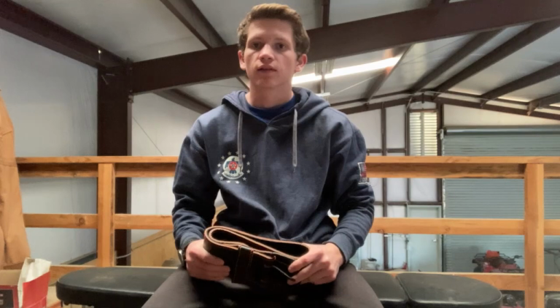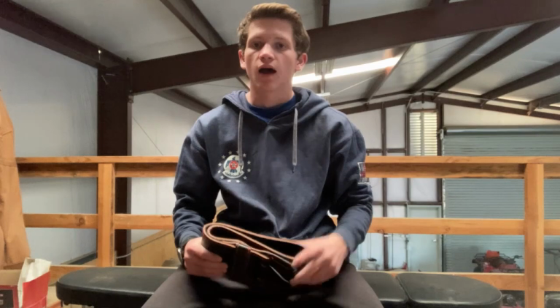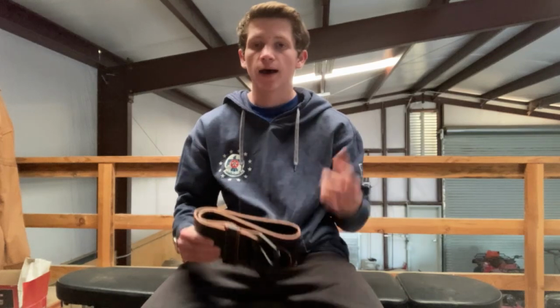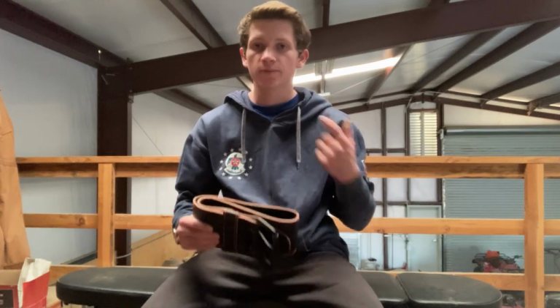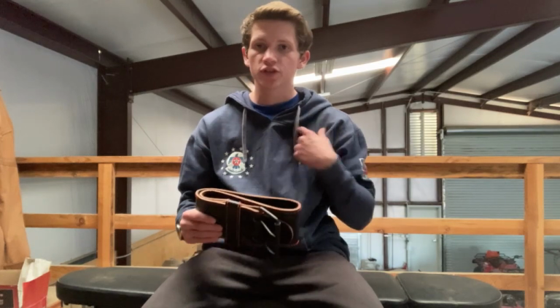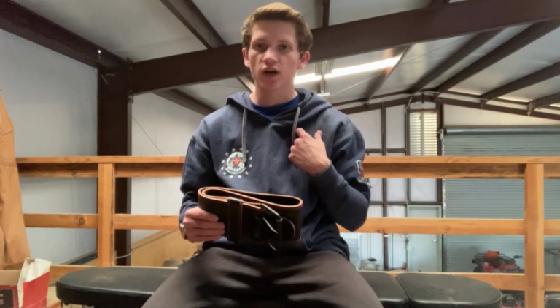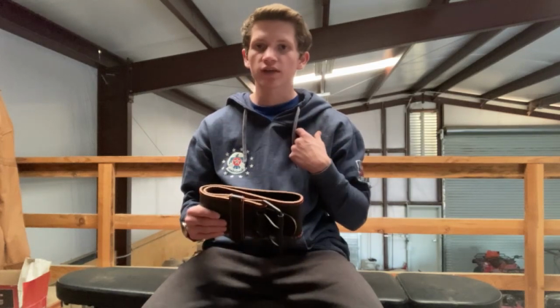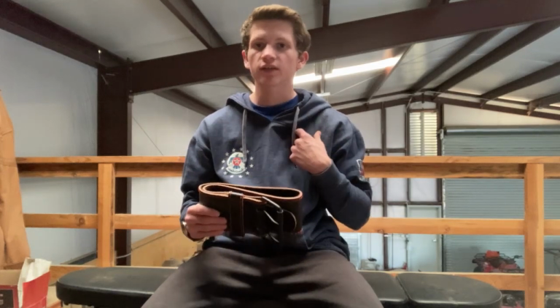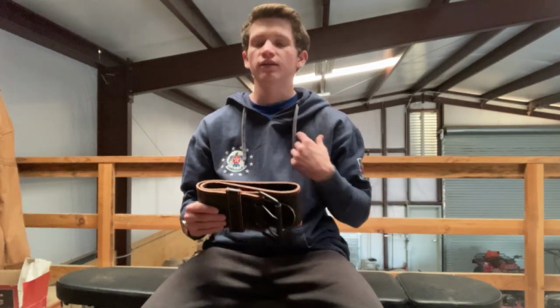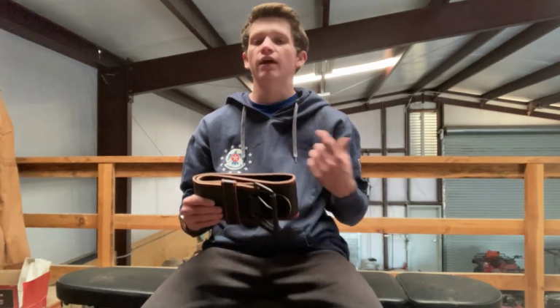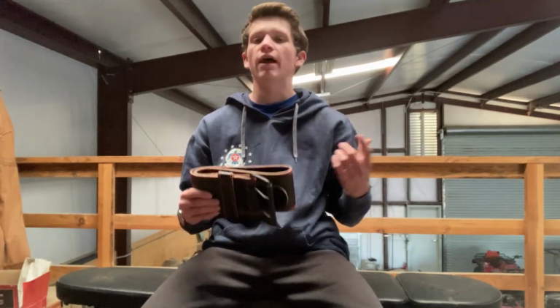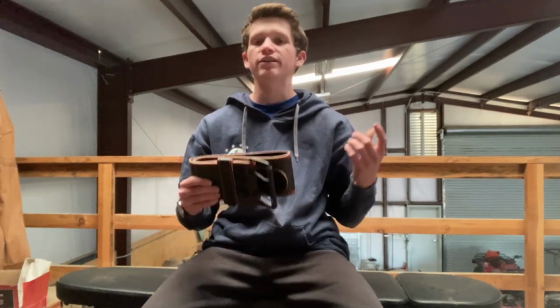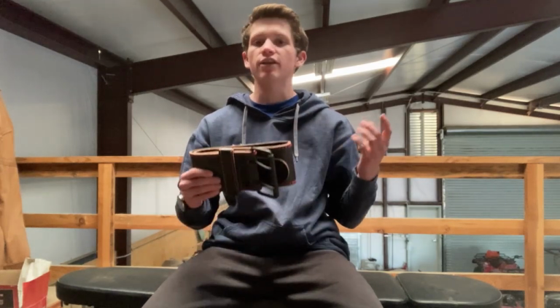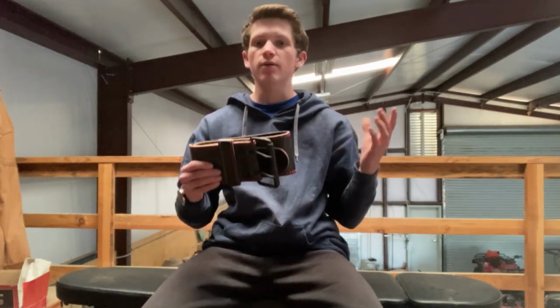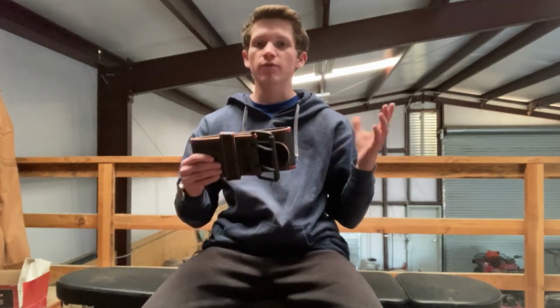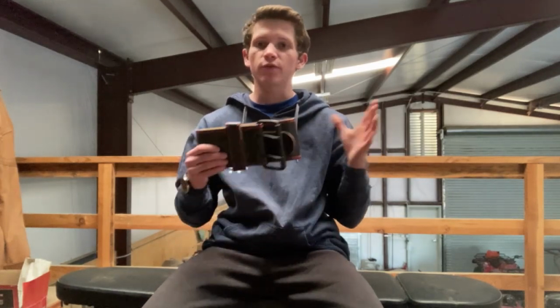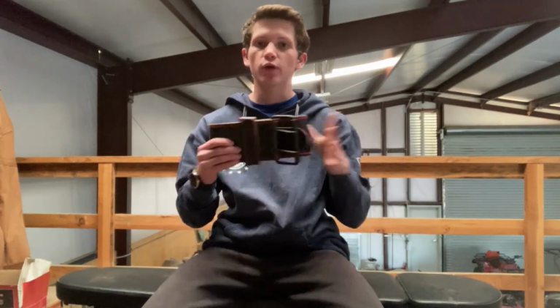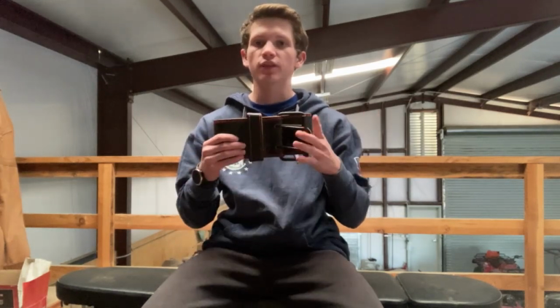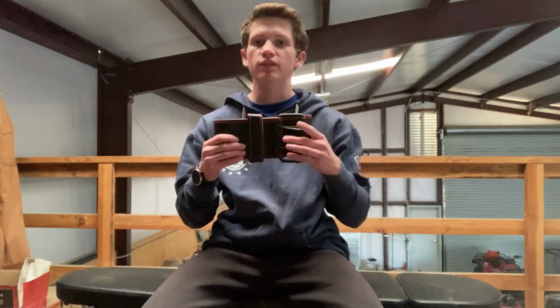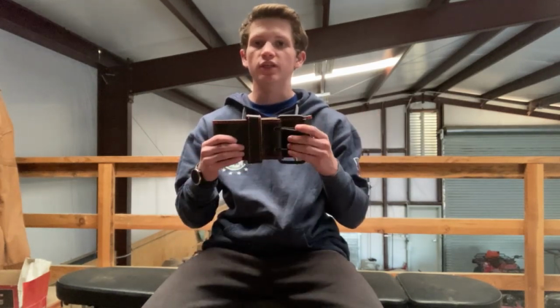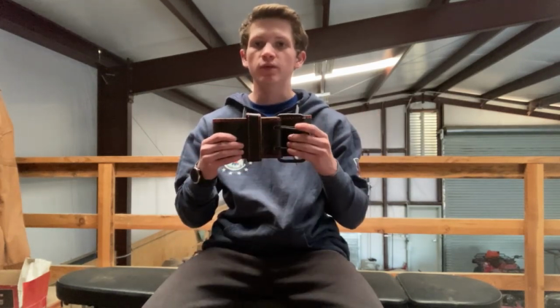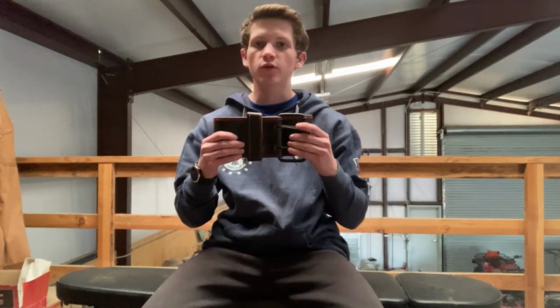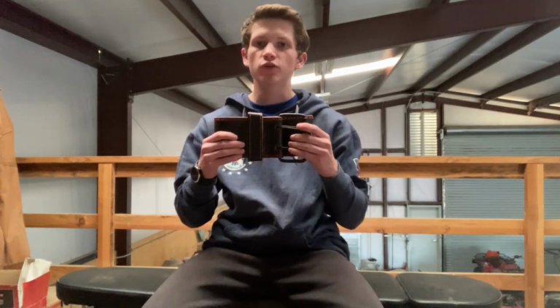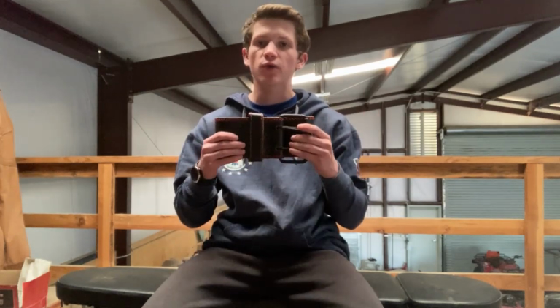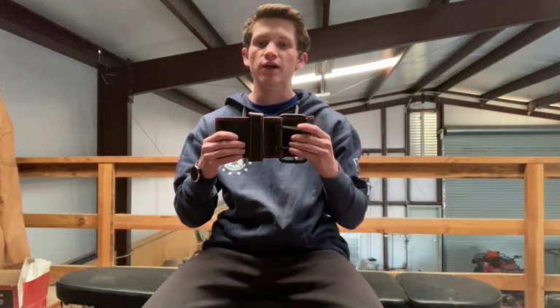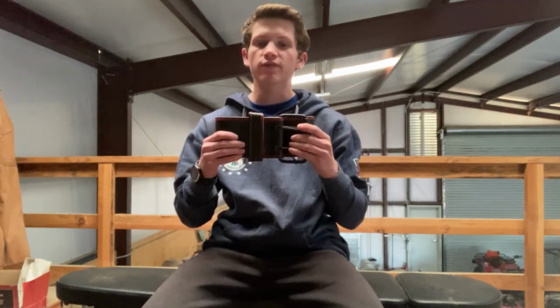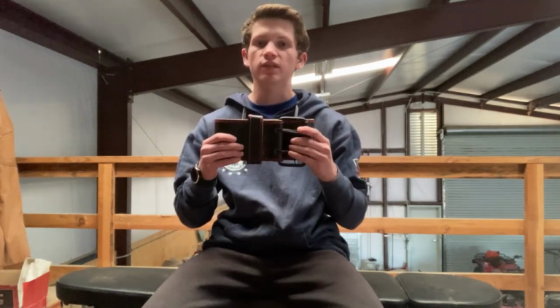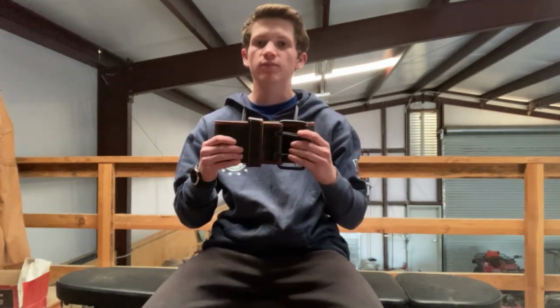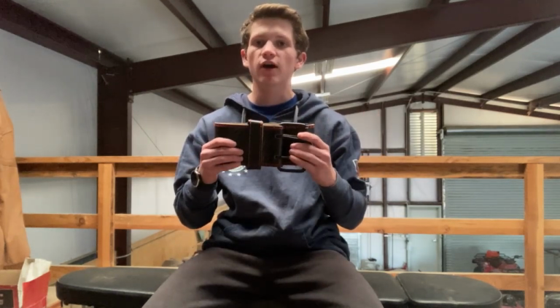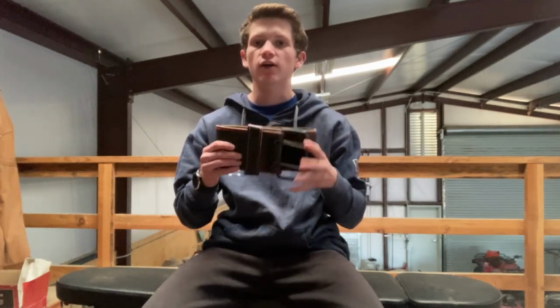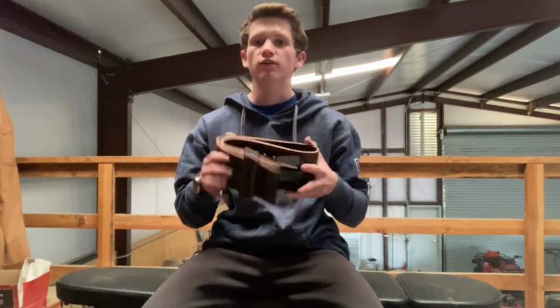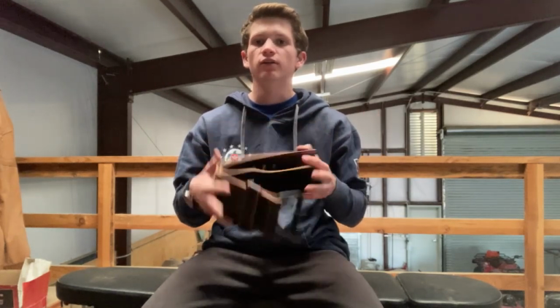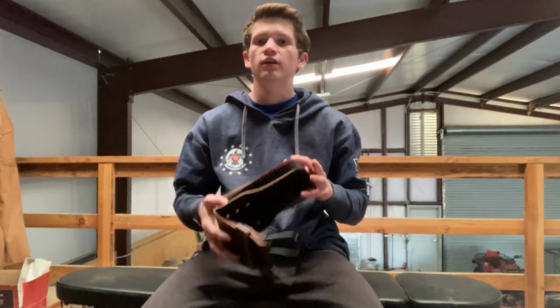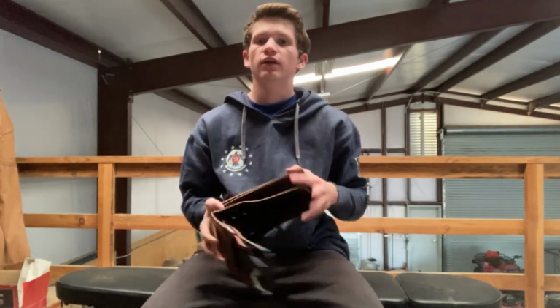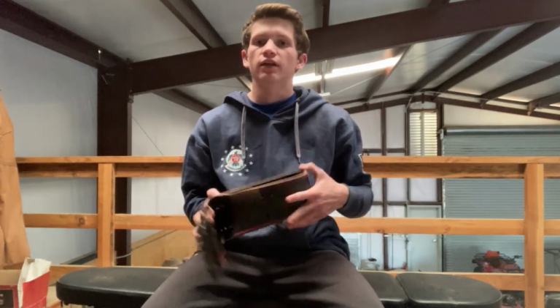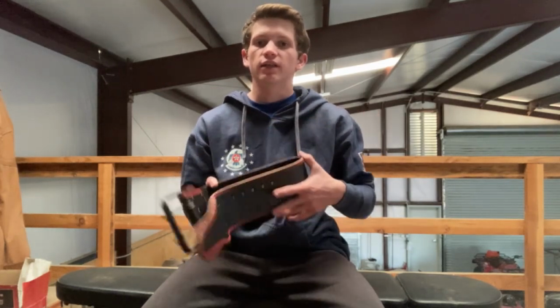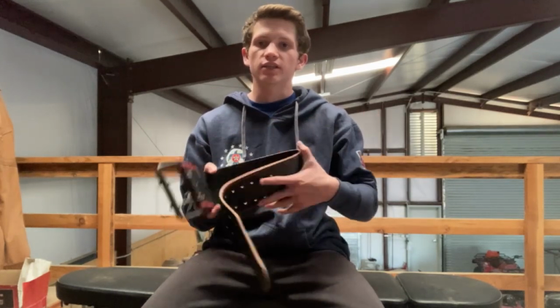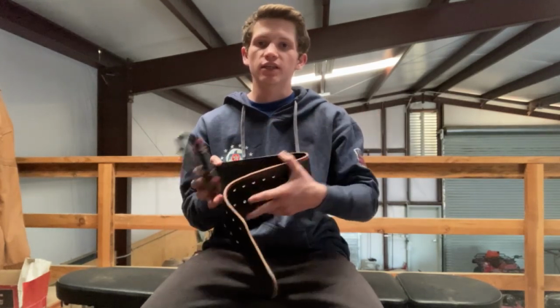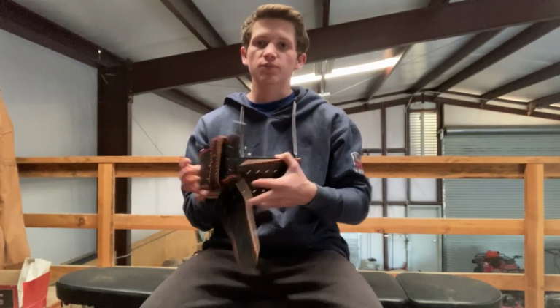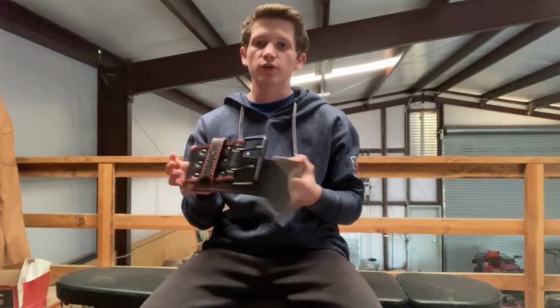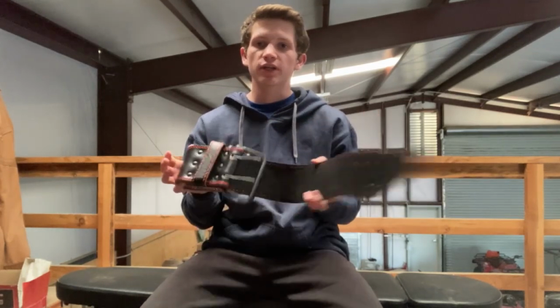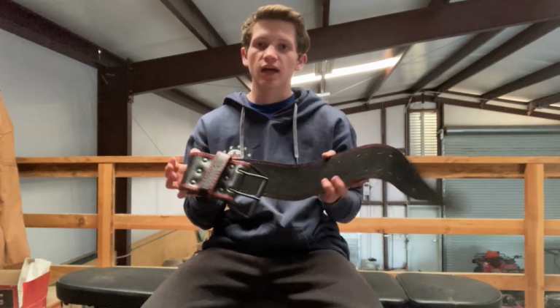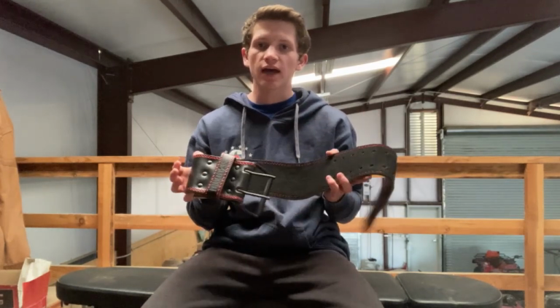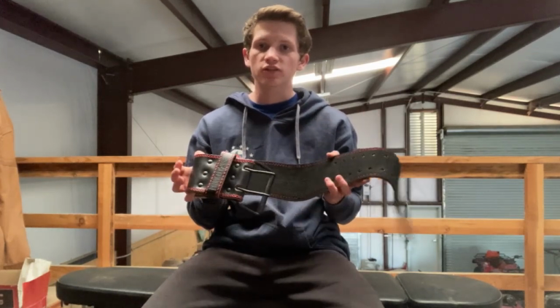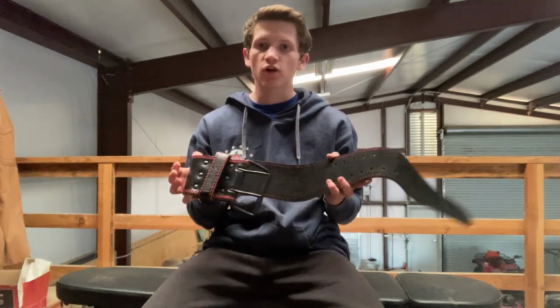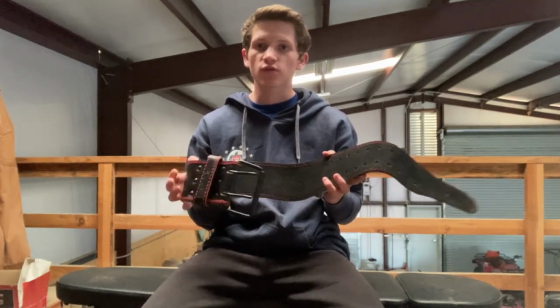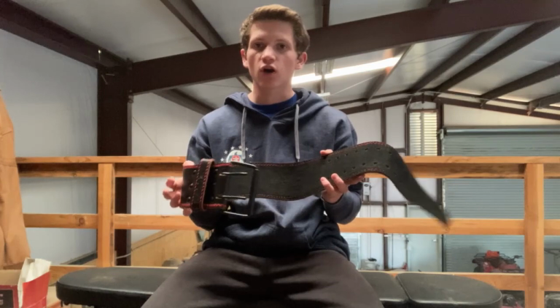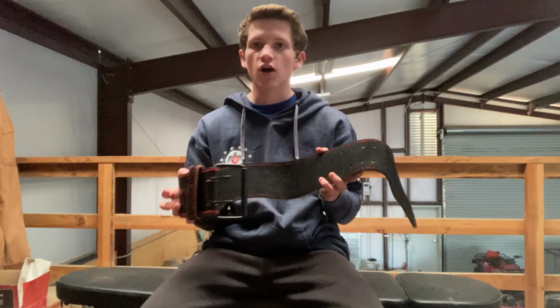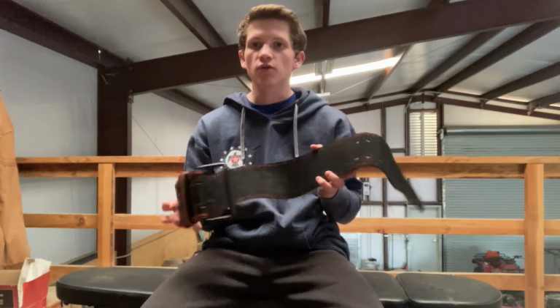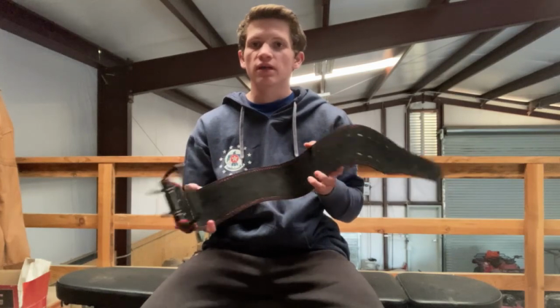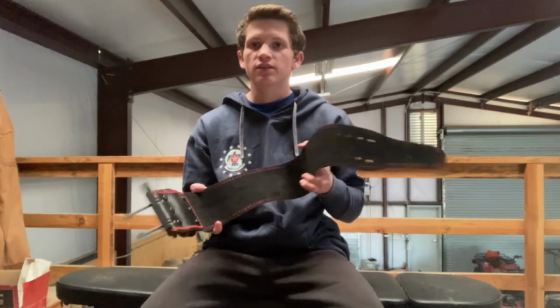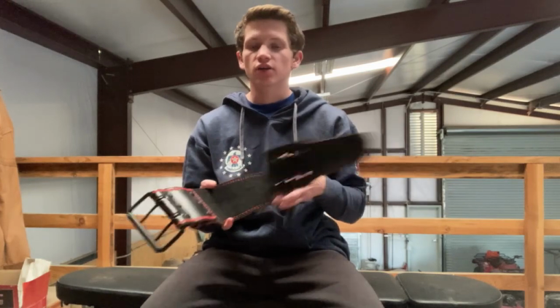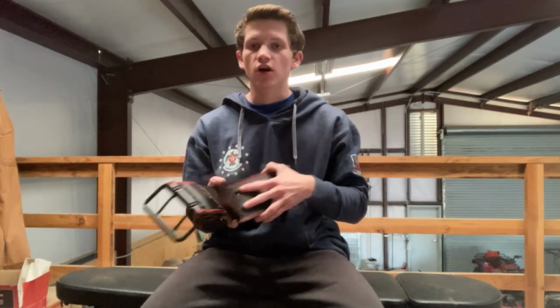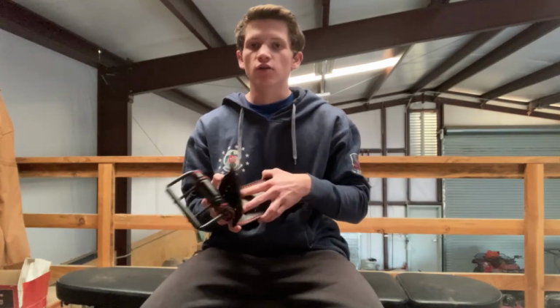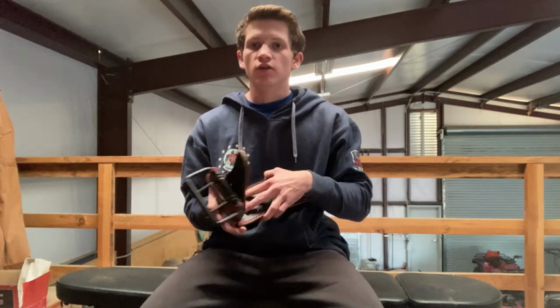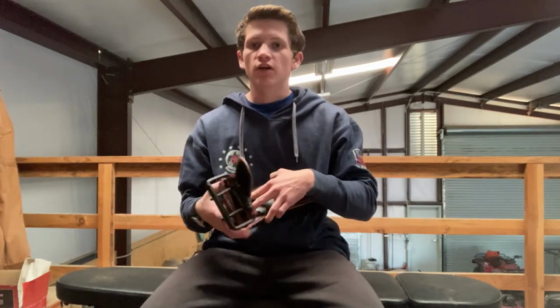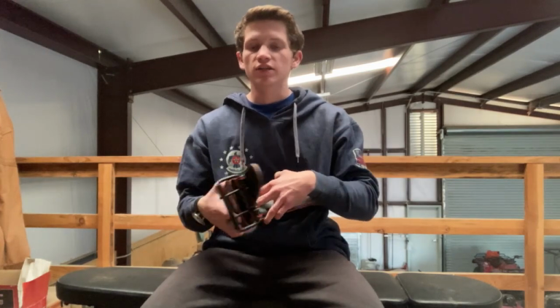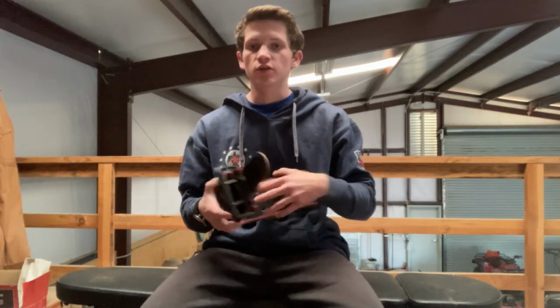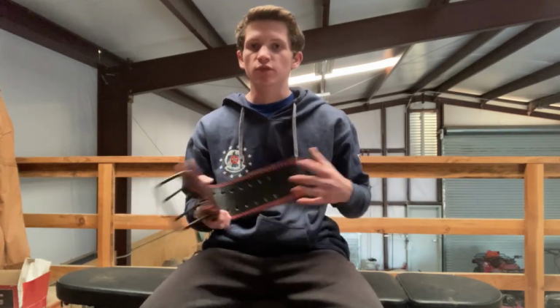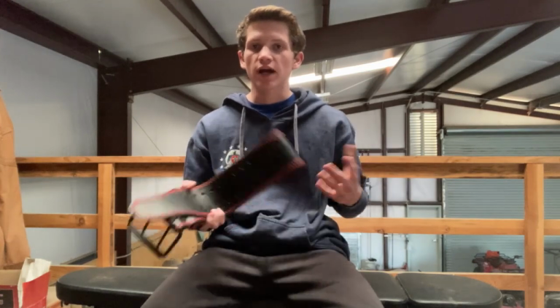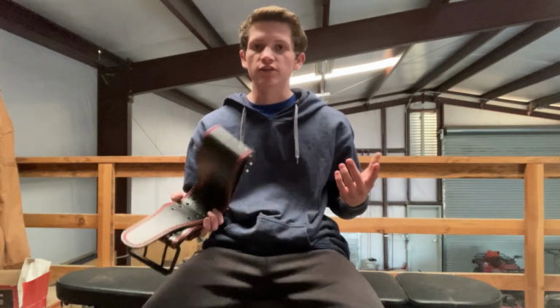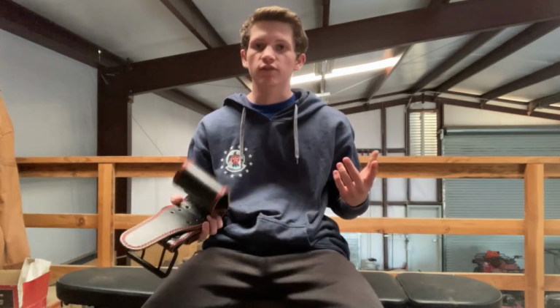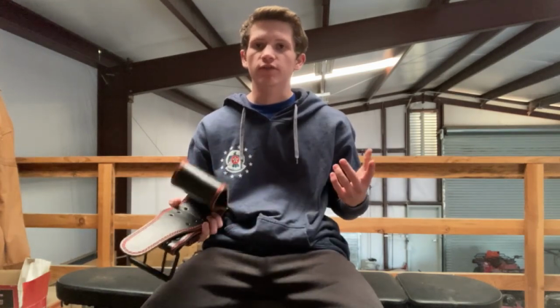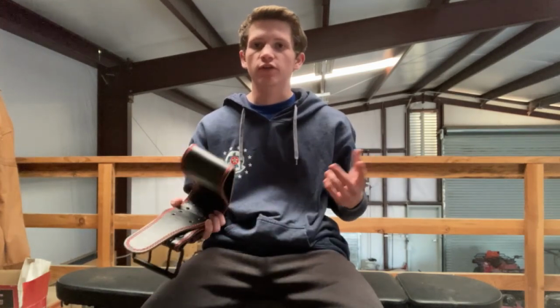I'm Chuck and today I'm reviewing the D-Moose weightlifting belt. This thing is pretty nice overall, so let's jump right into the review.